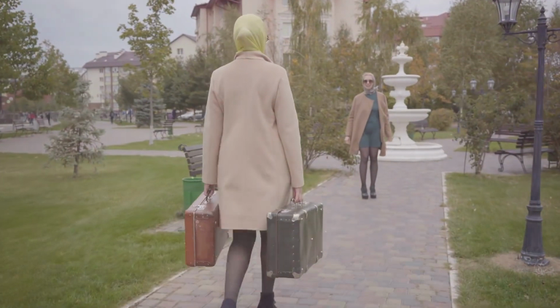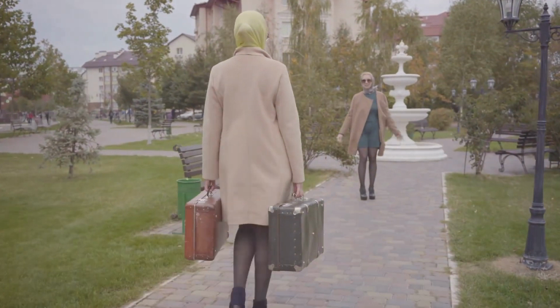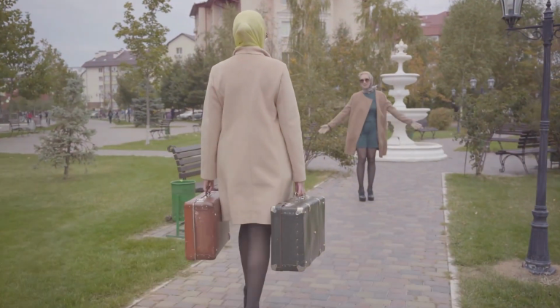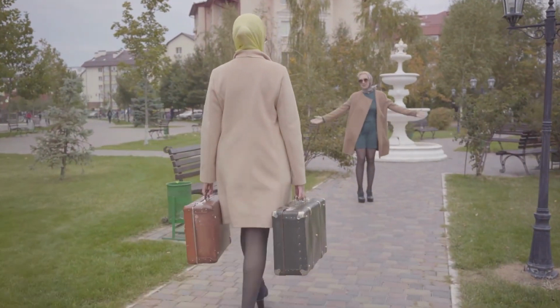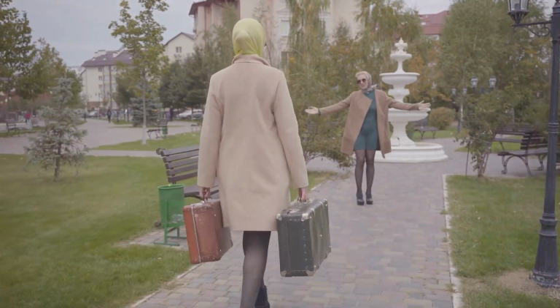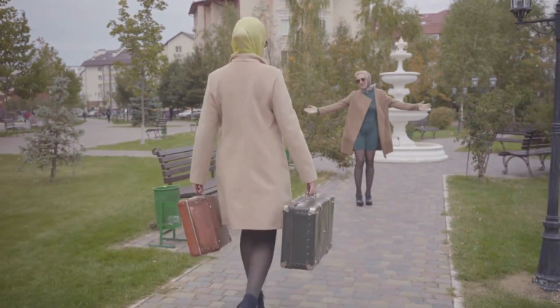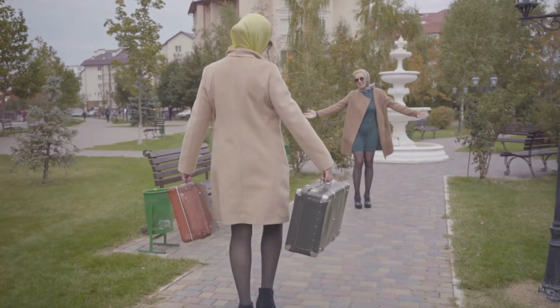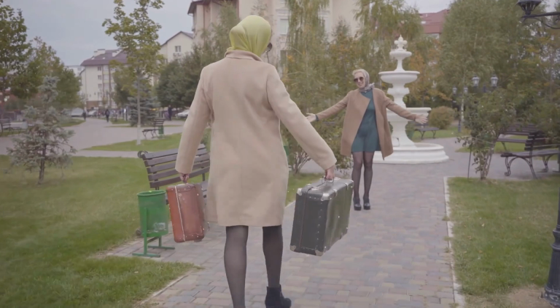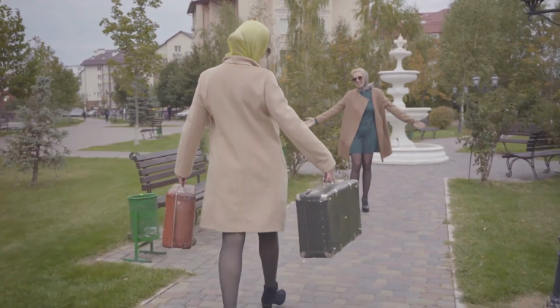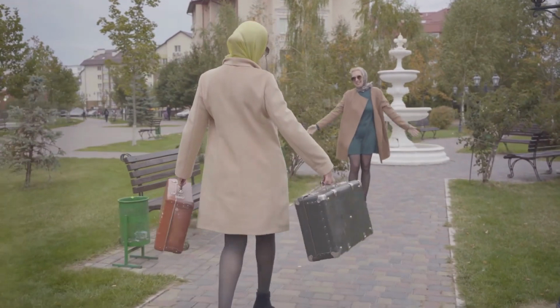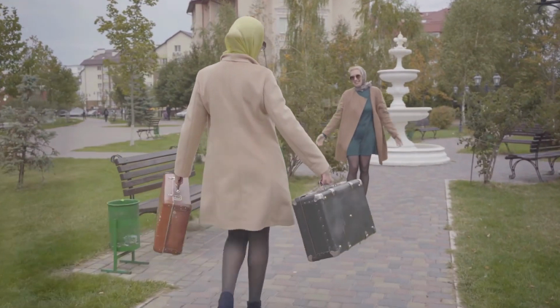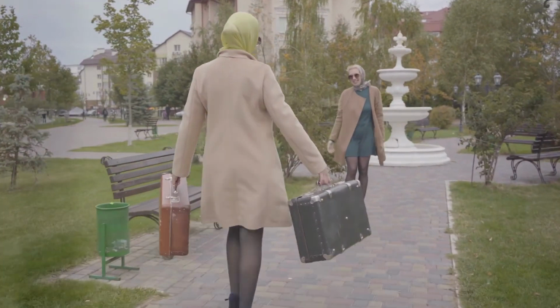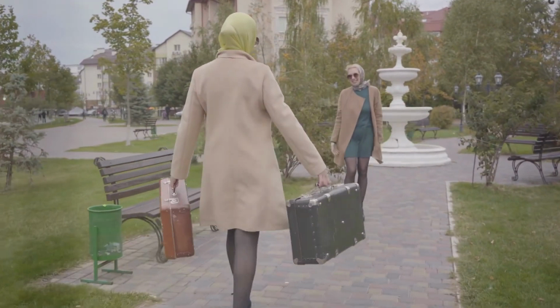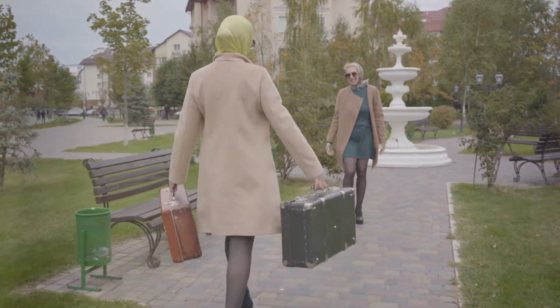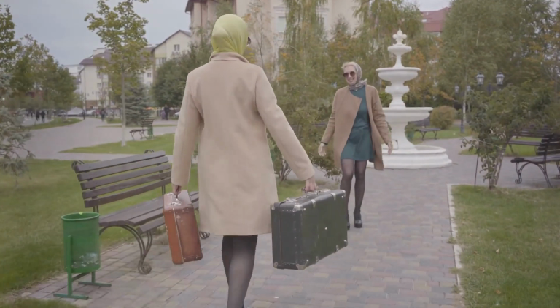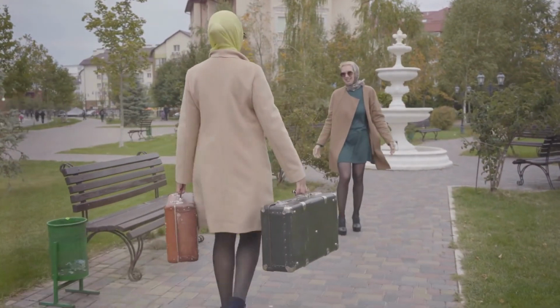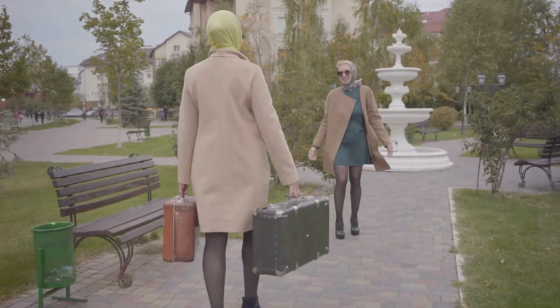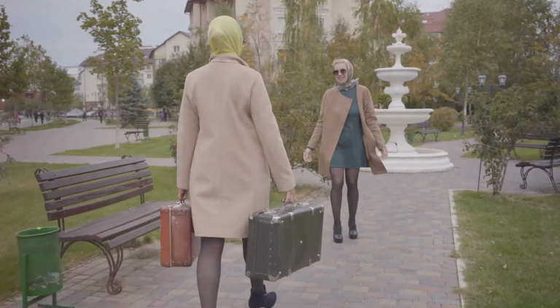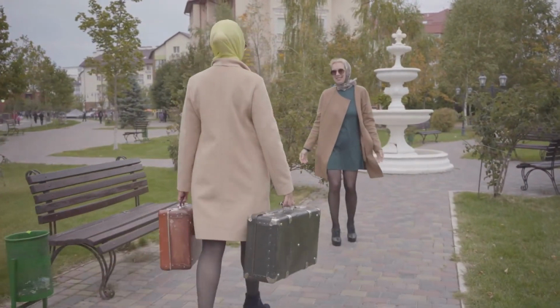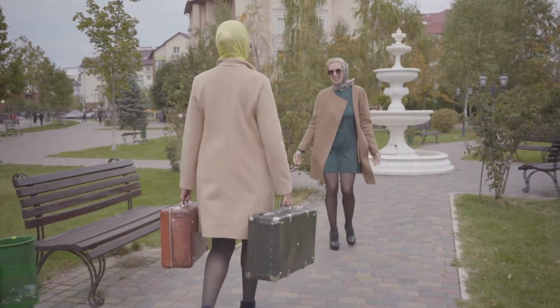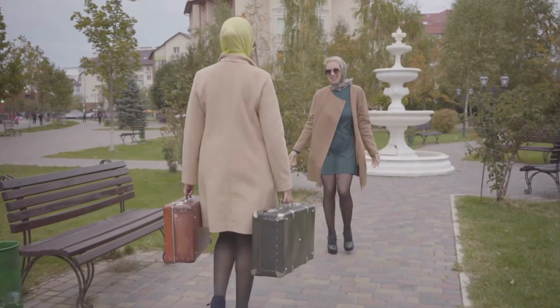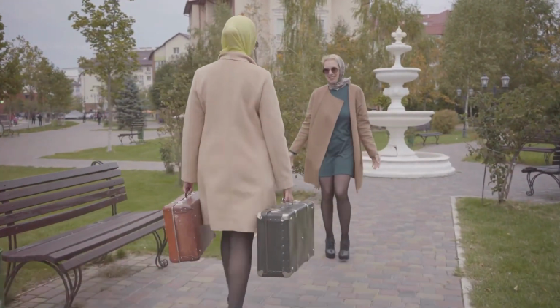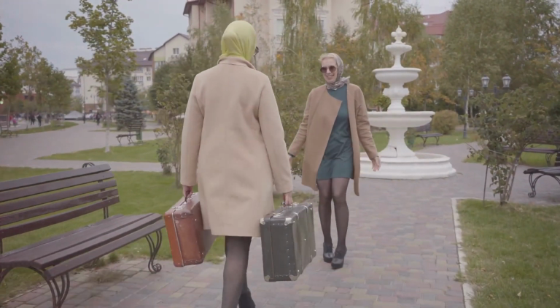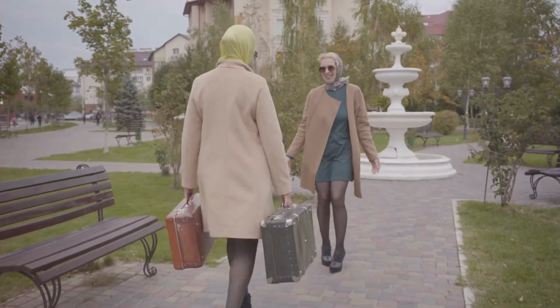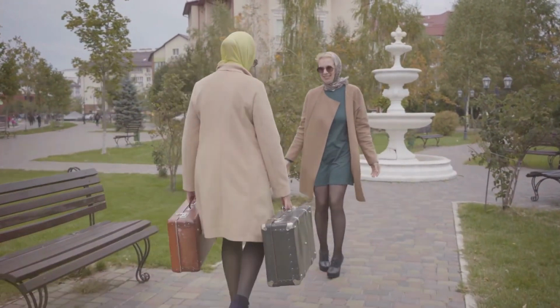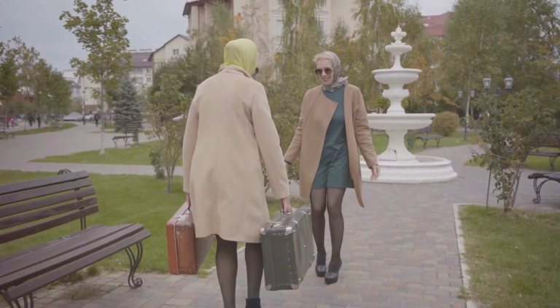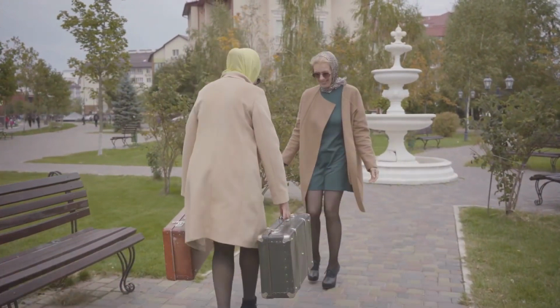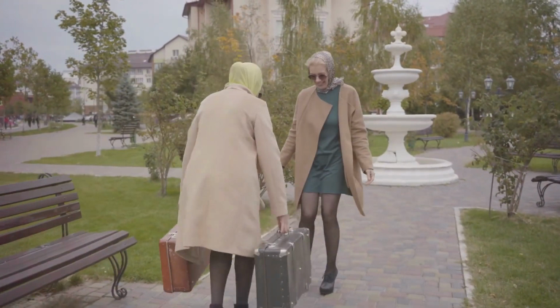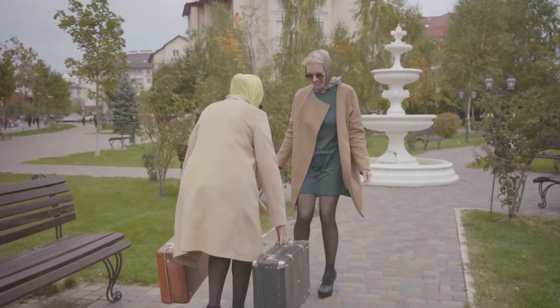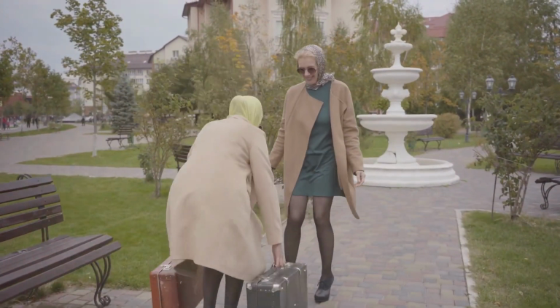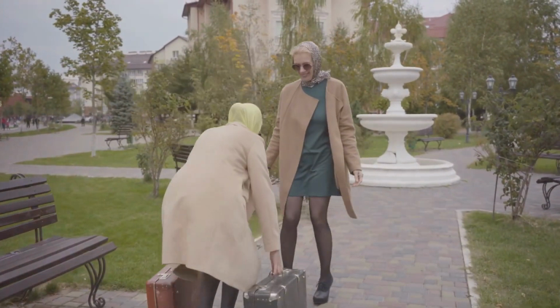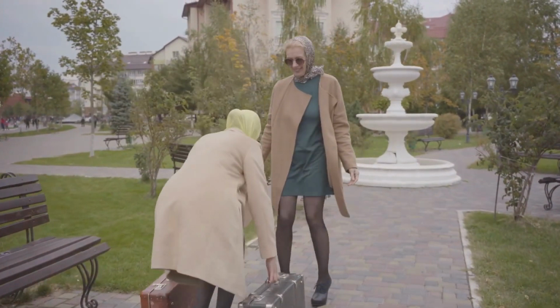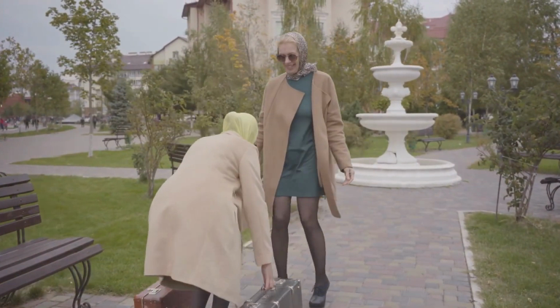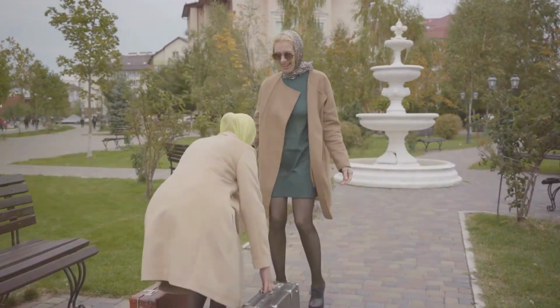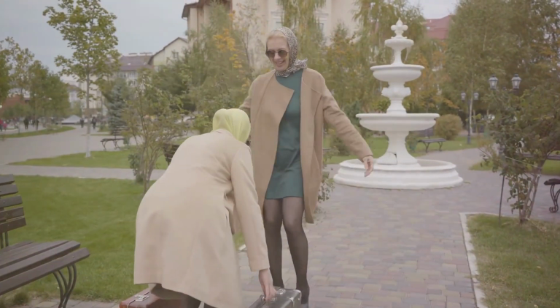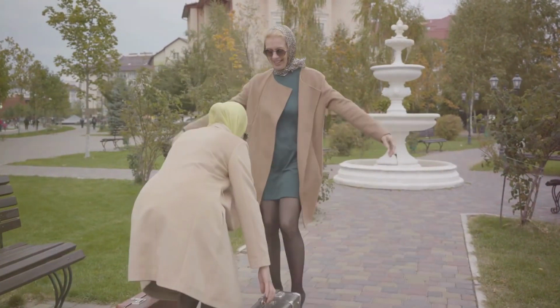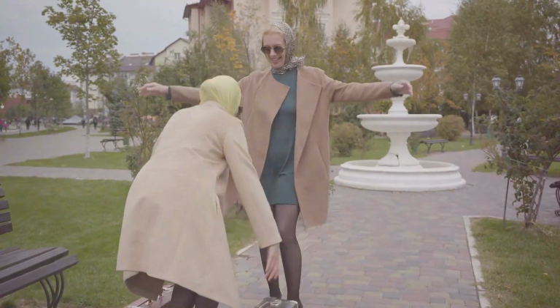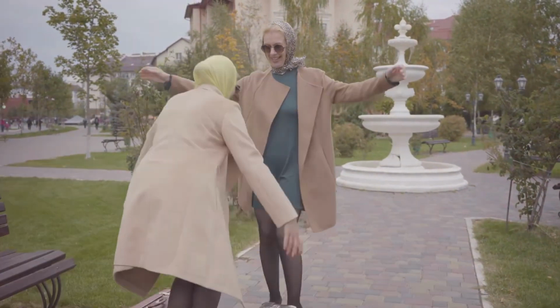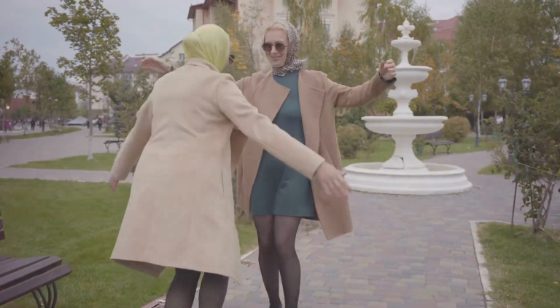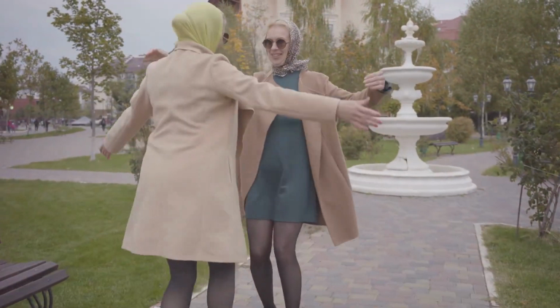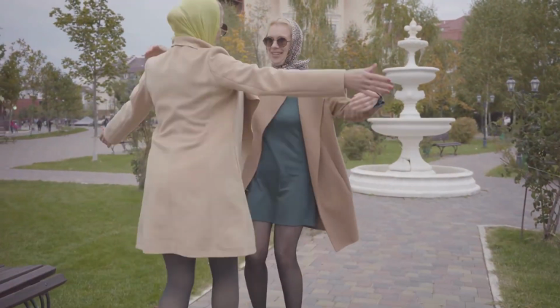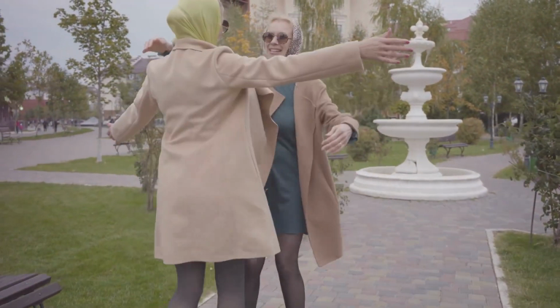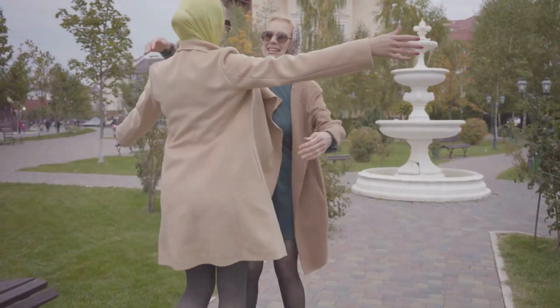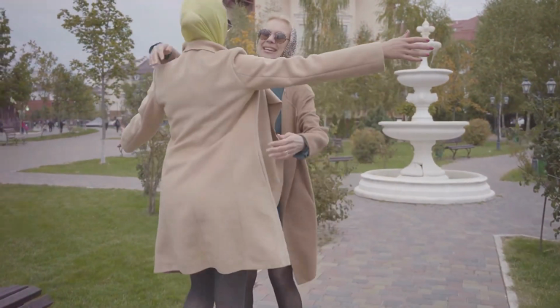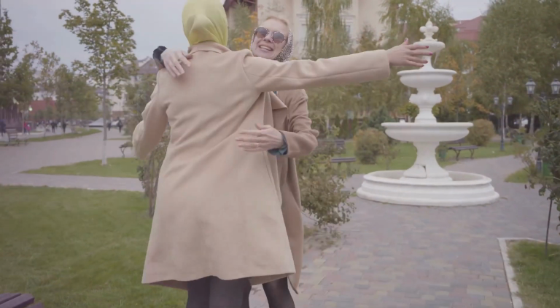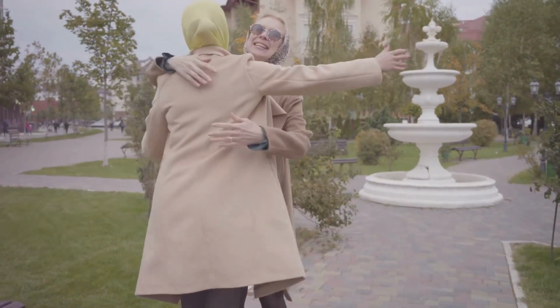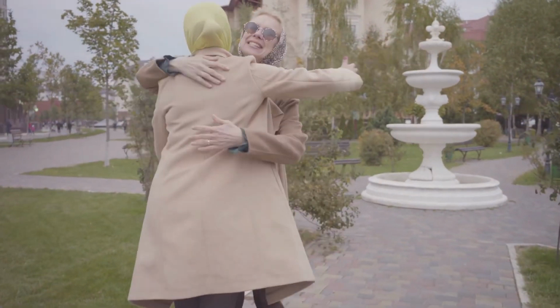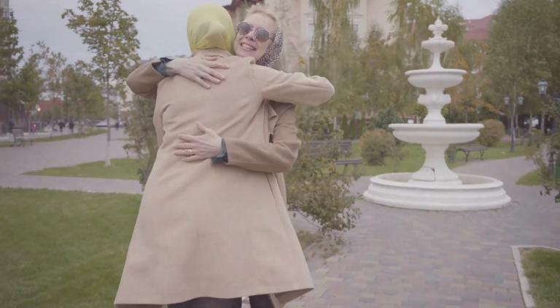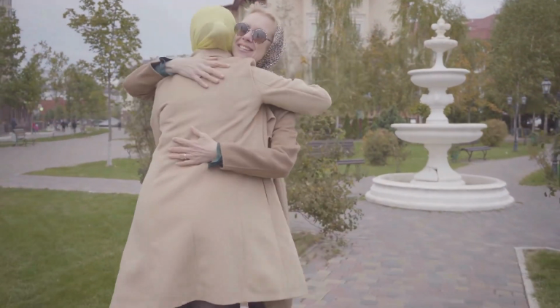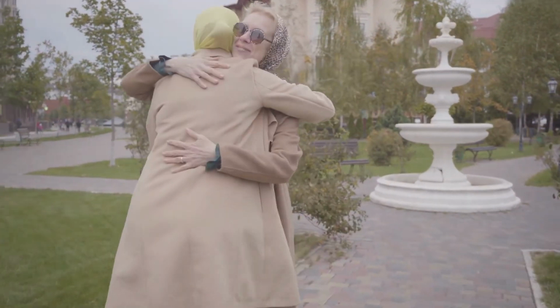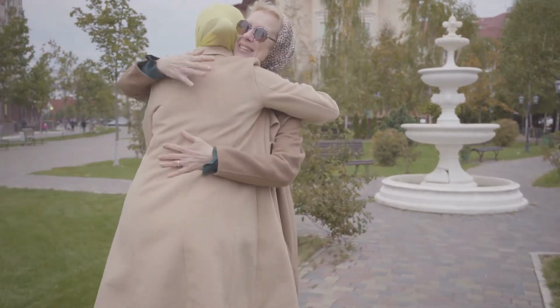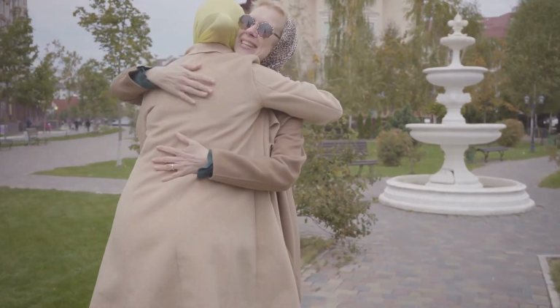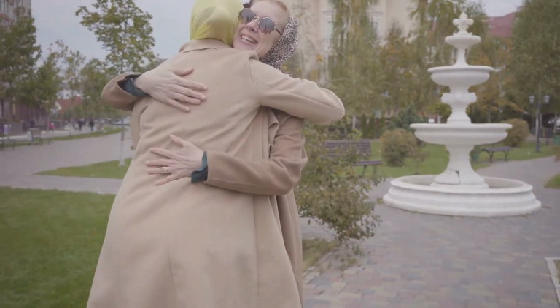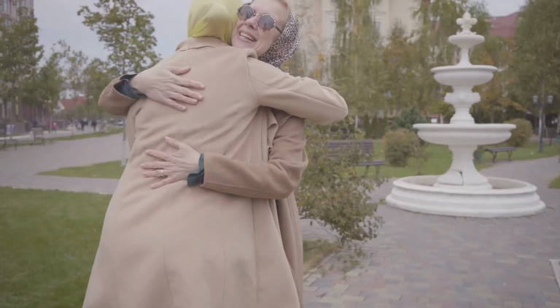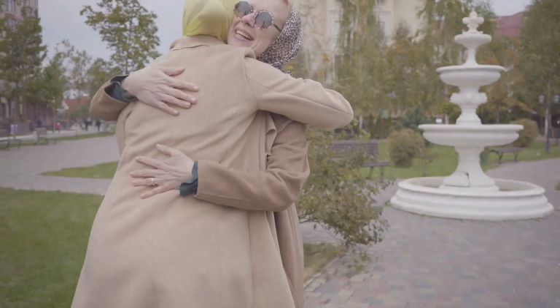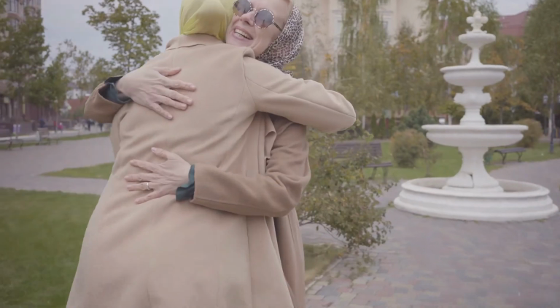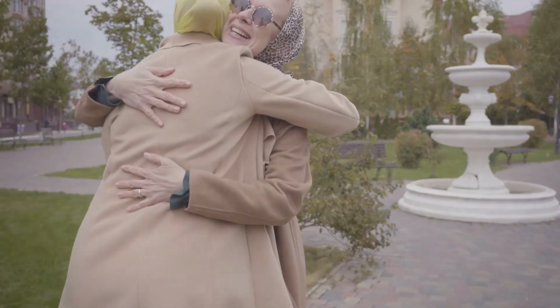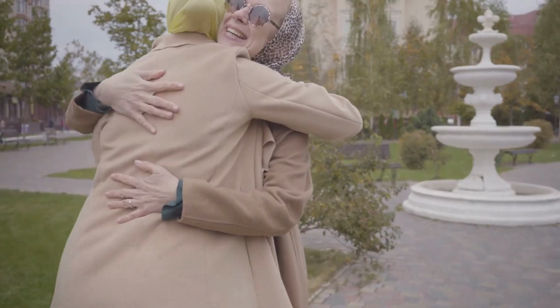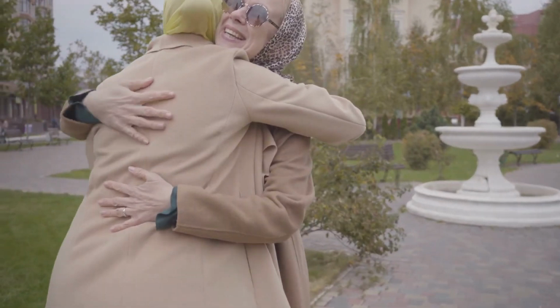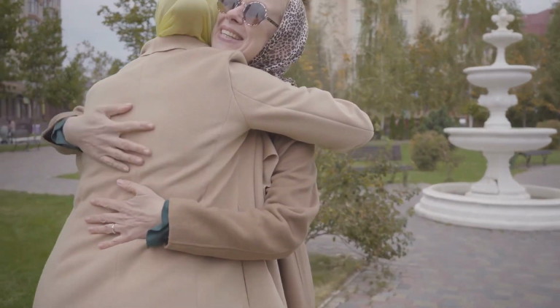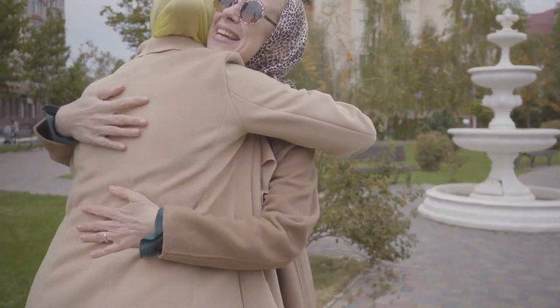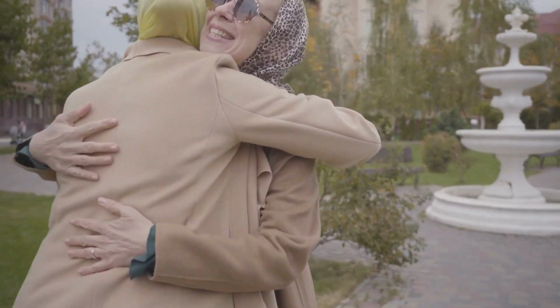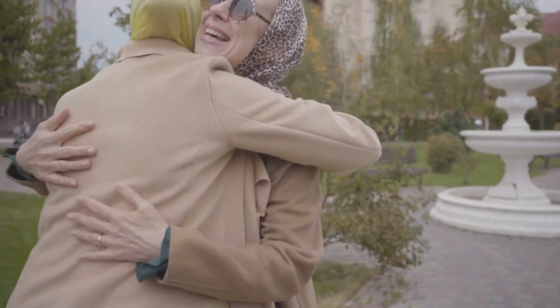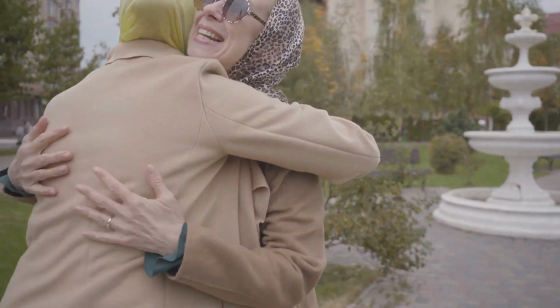And finally, always leave some room for souvenirs or unexpected purchases. After all, what's travel without a little bit of spontaneity?